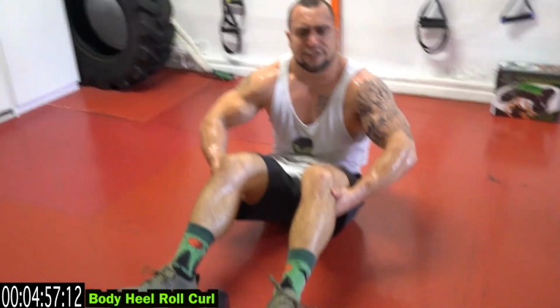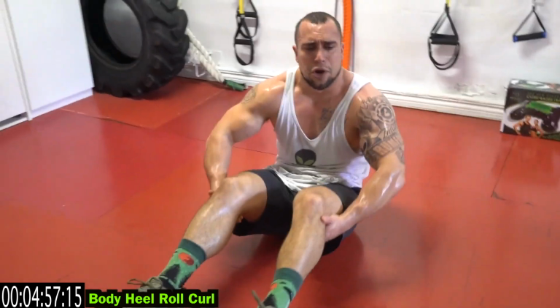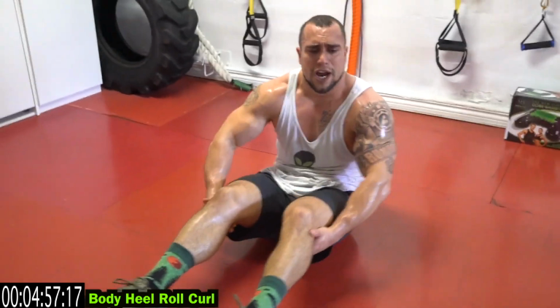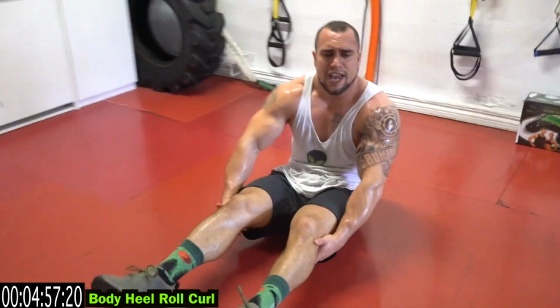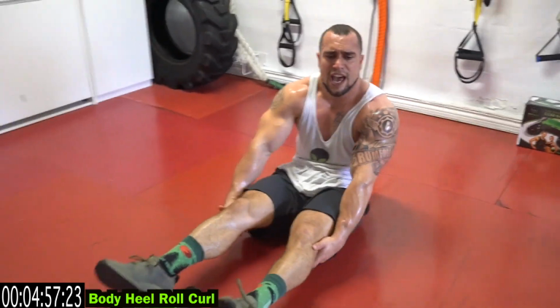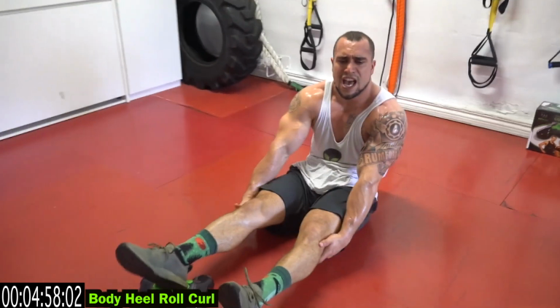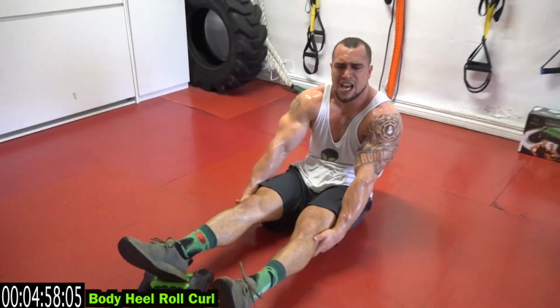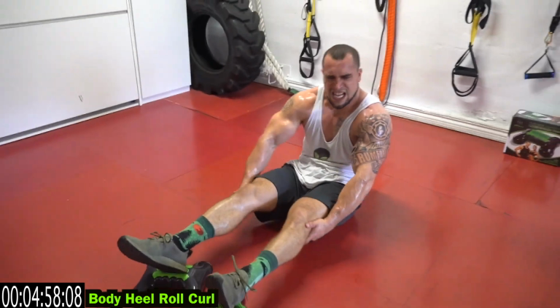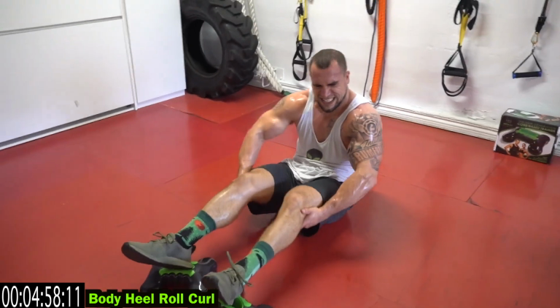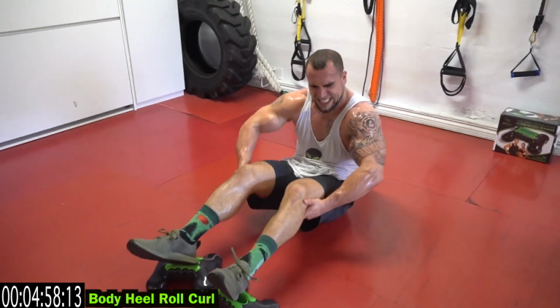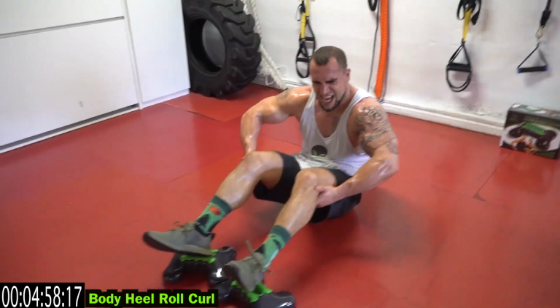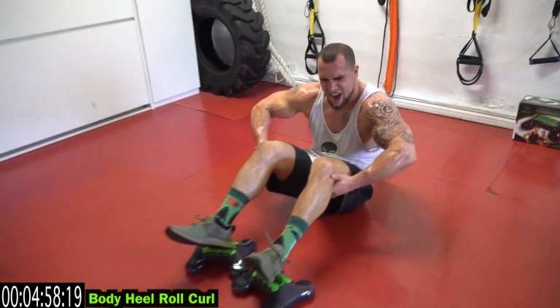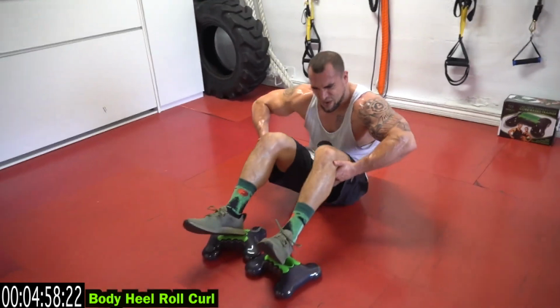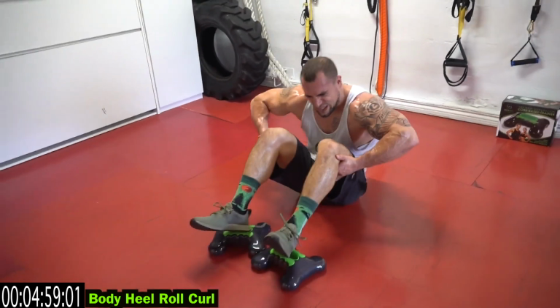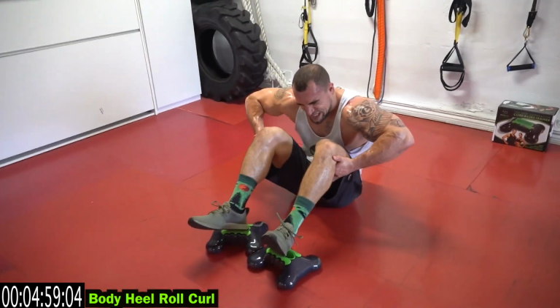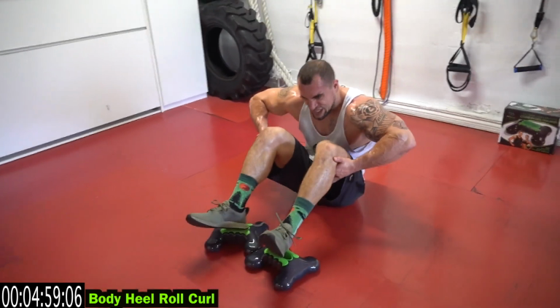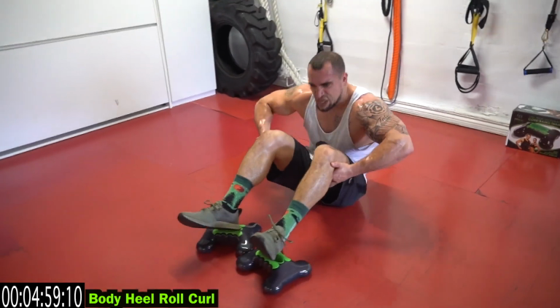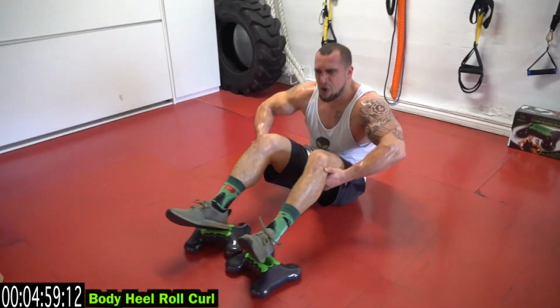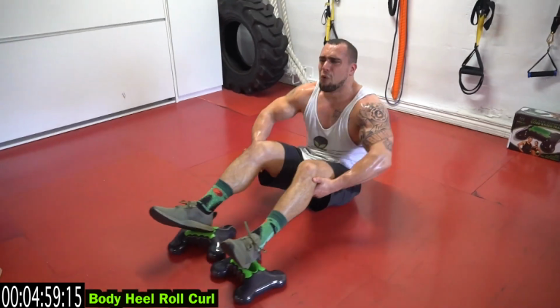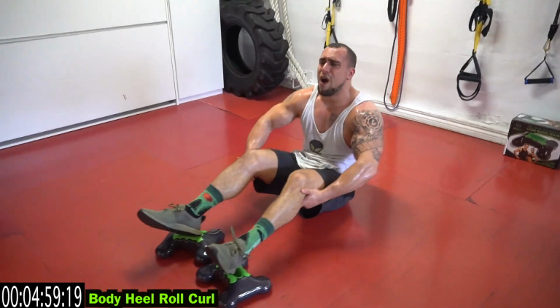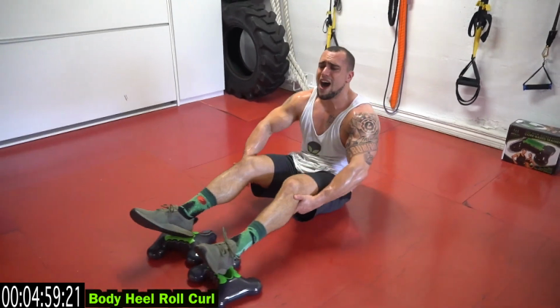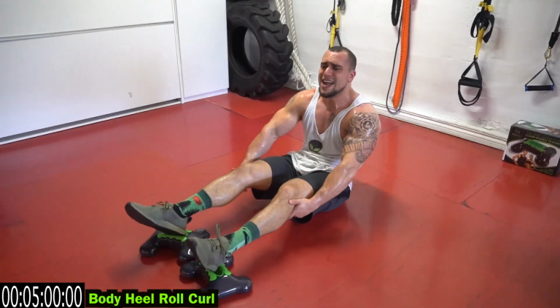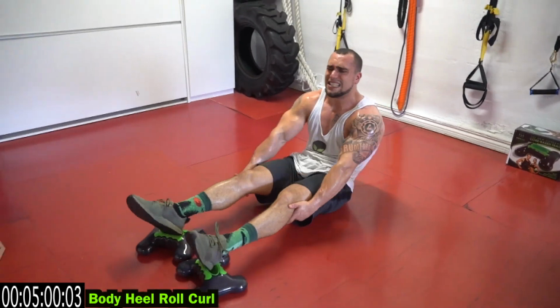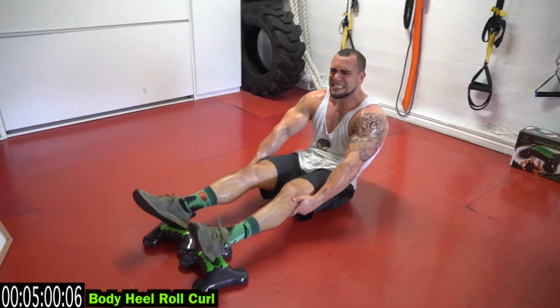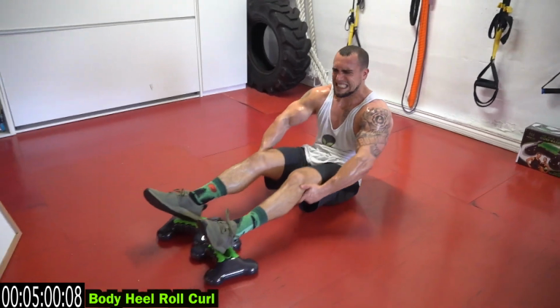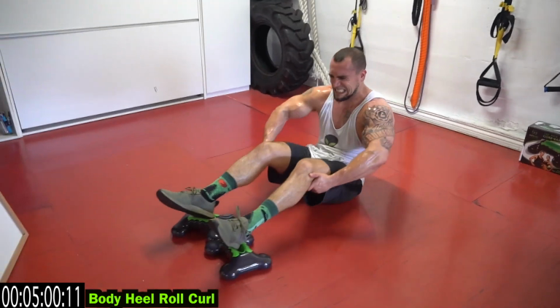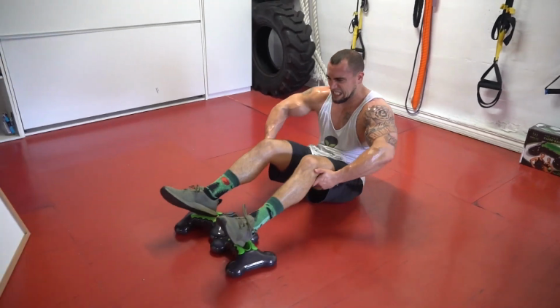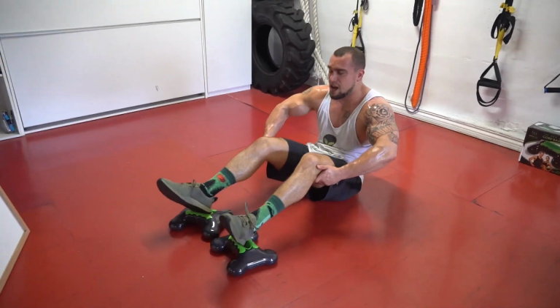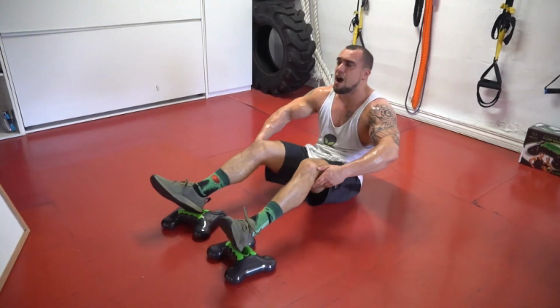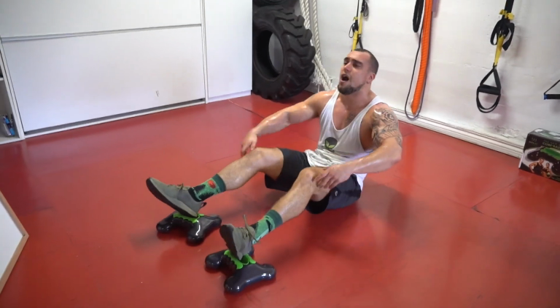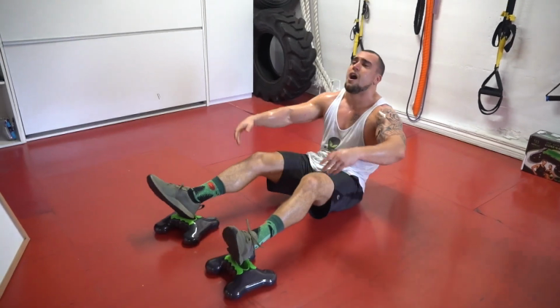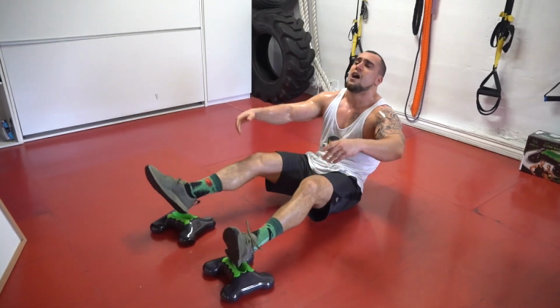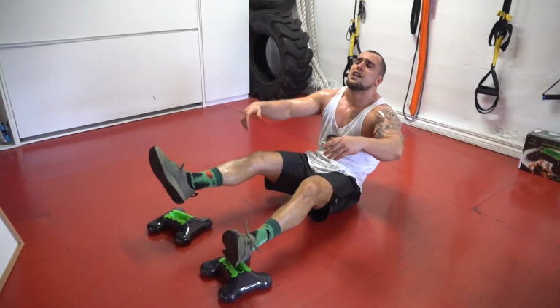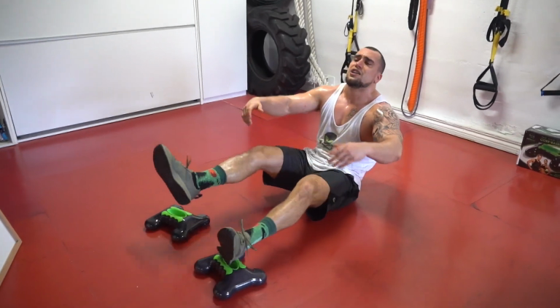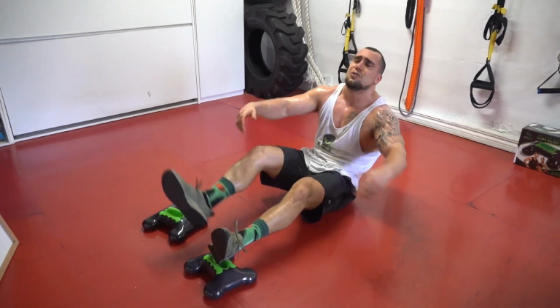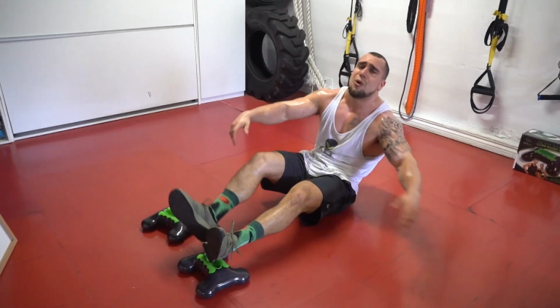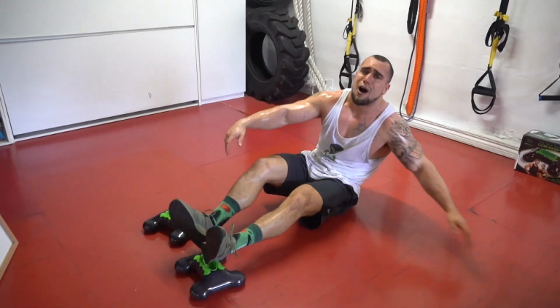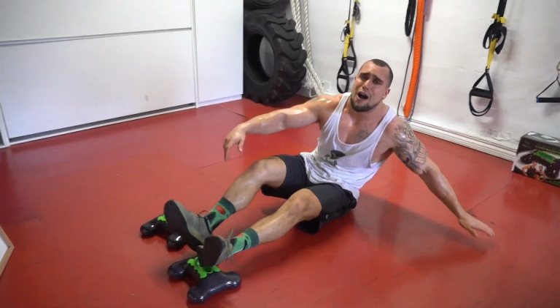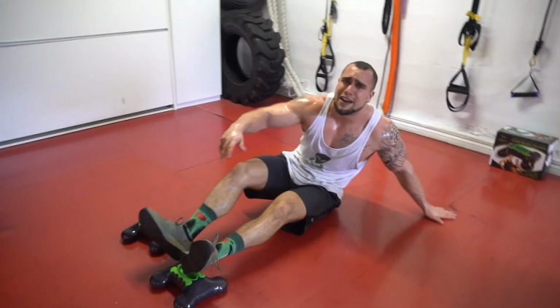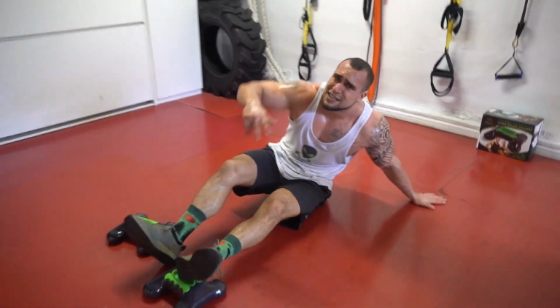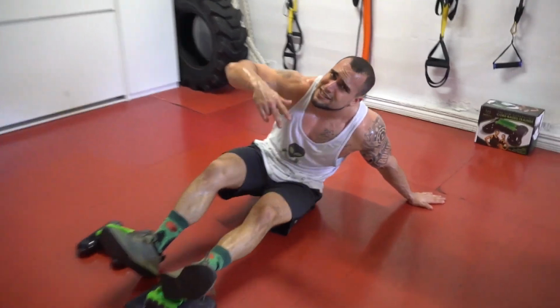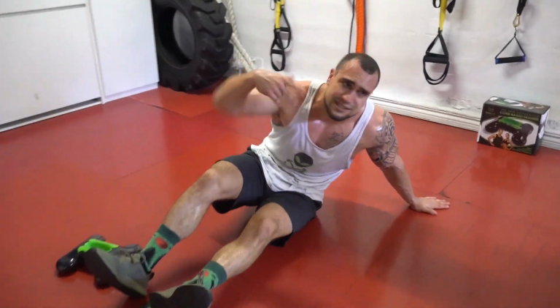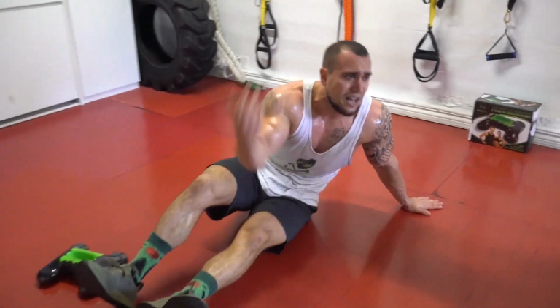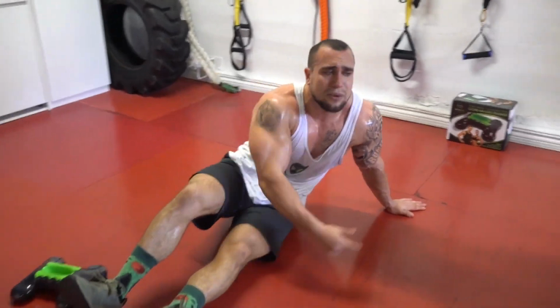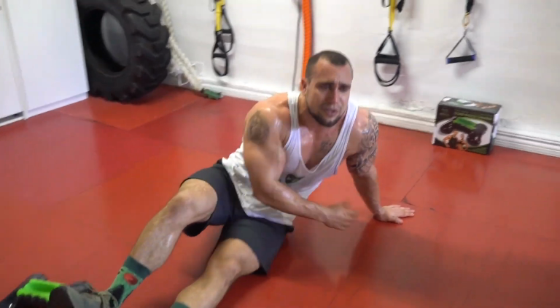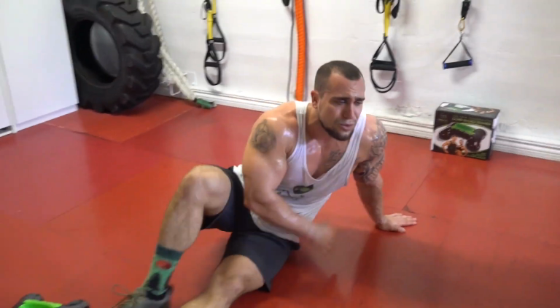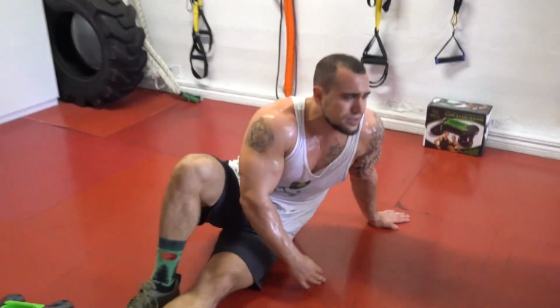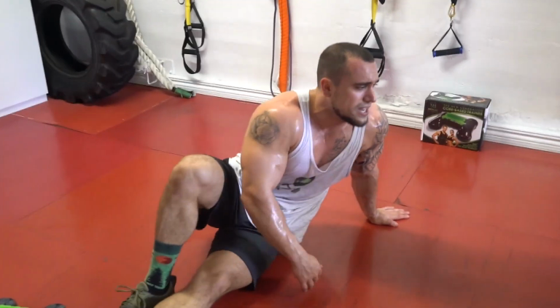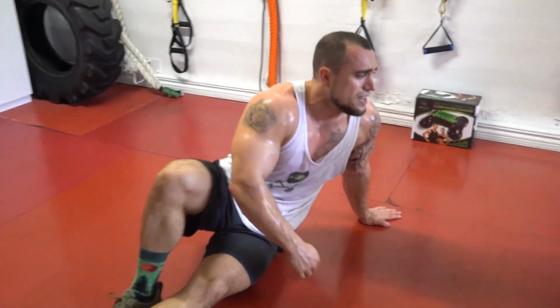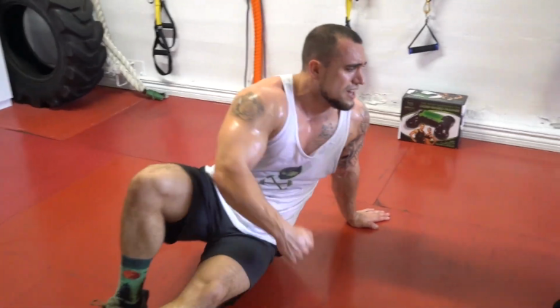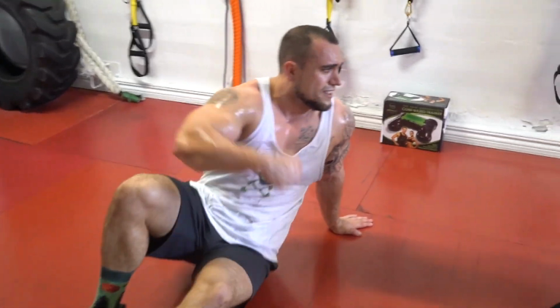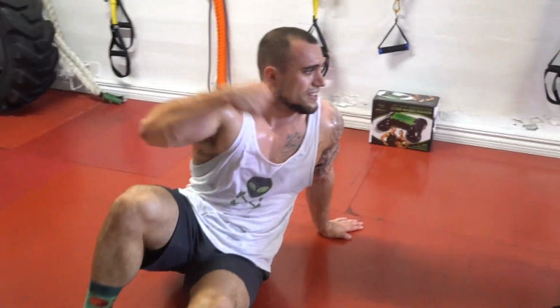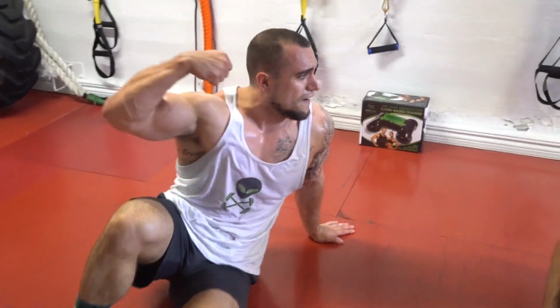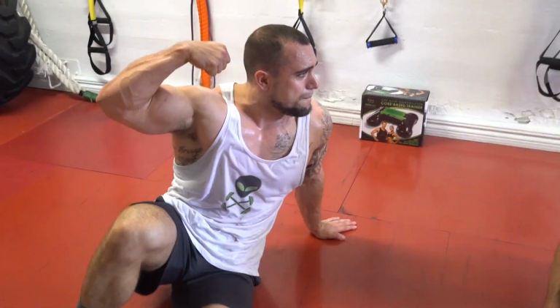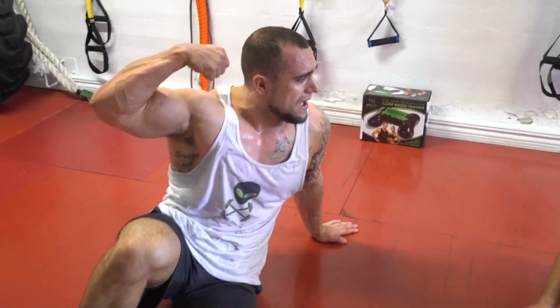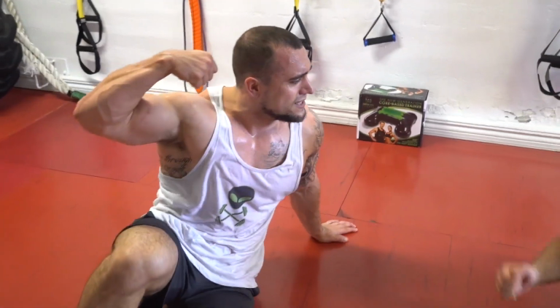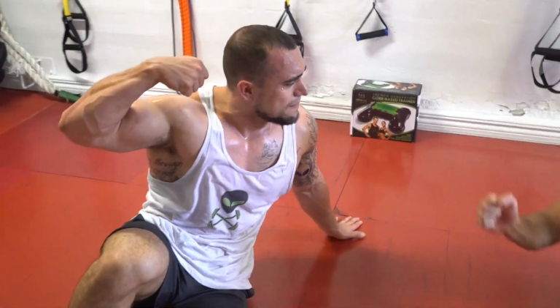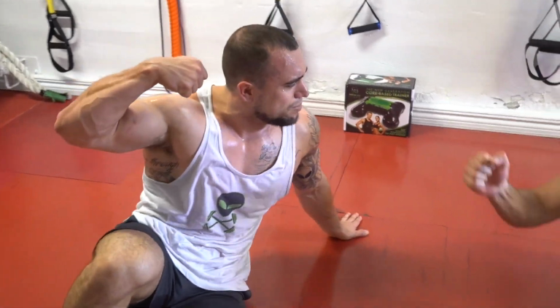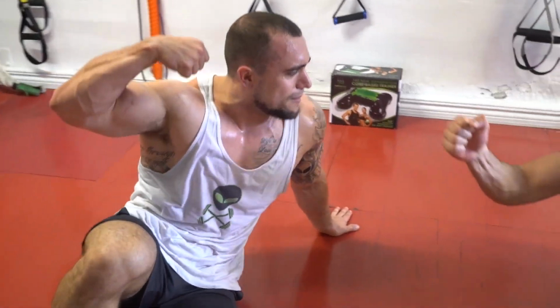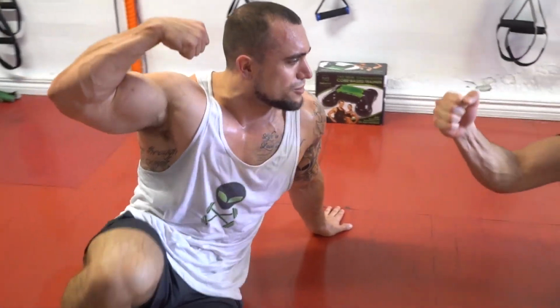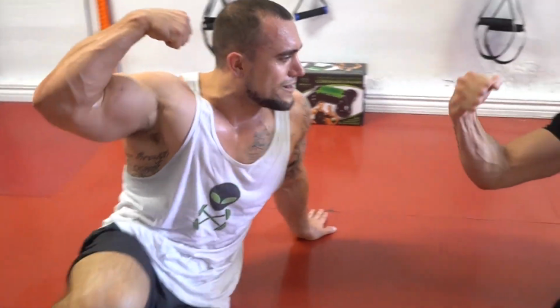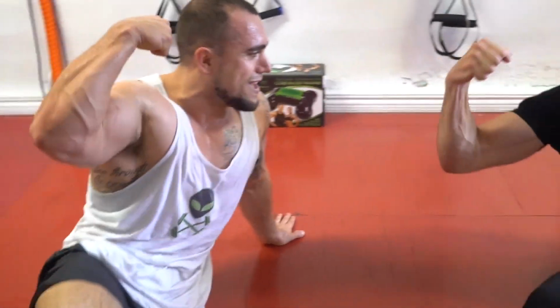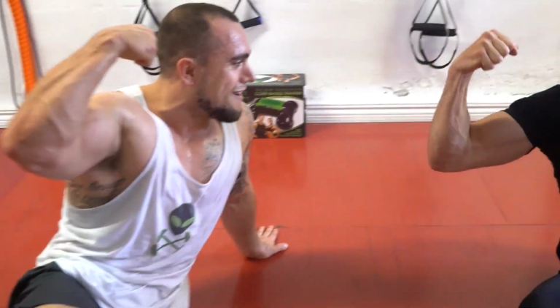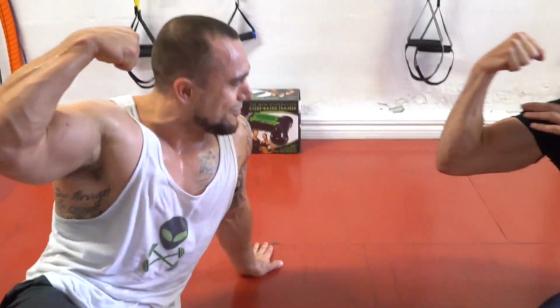Five more seconds. Three, two, one. You are done with the routine — bicep pumps right now!